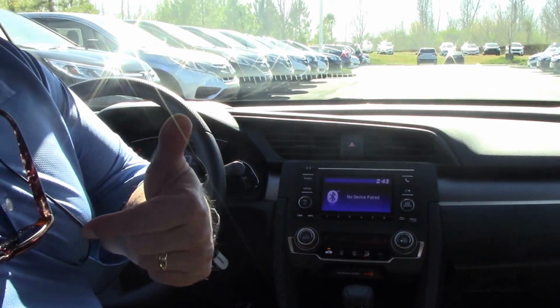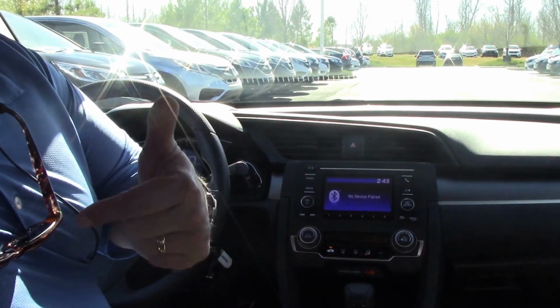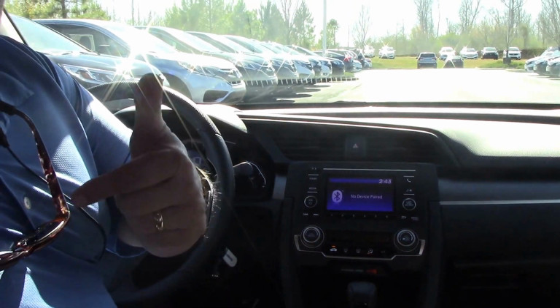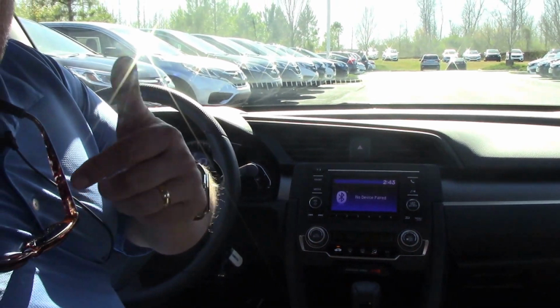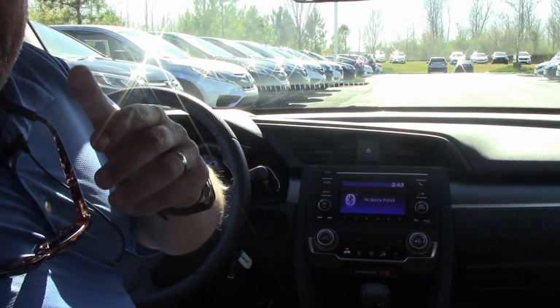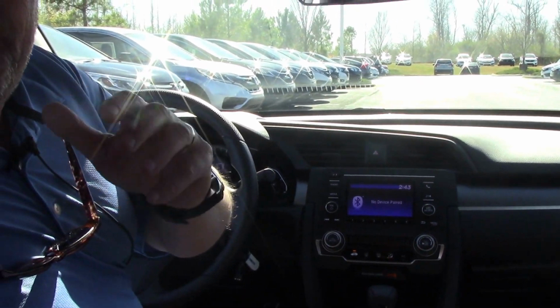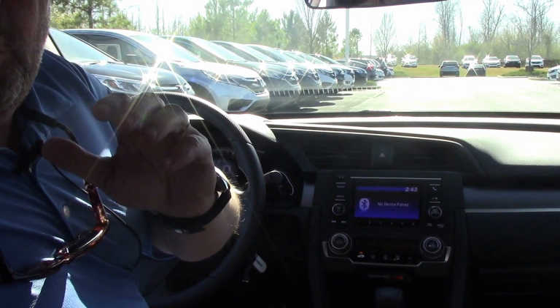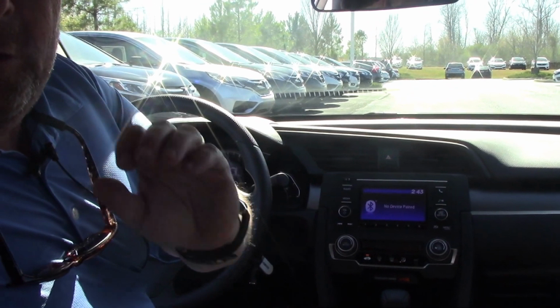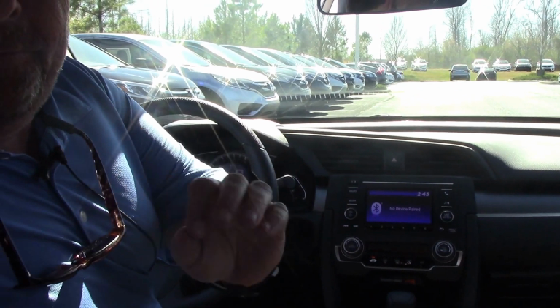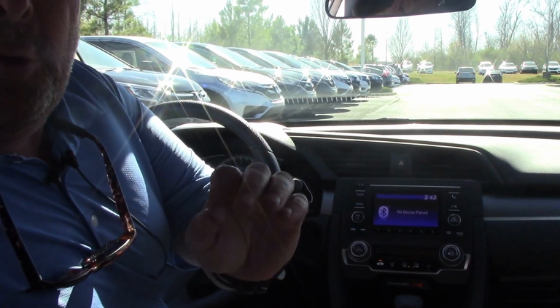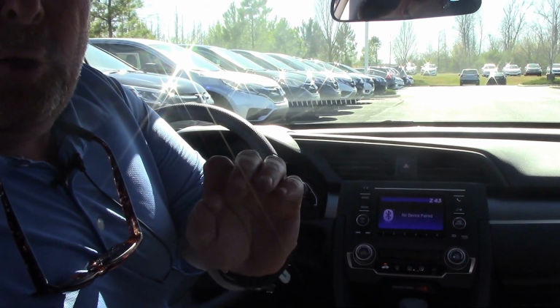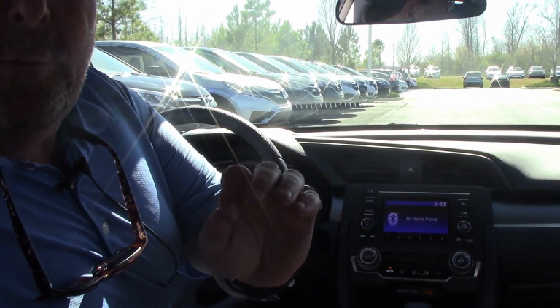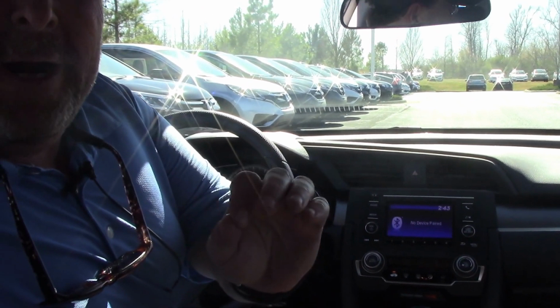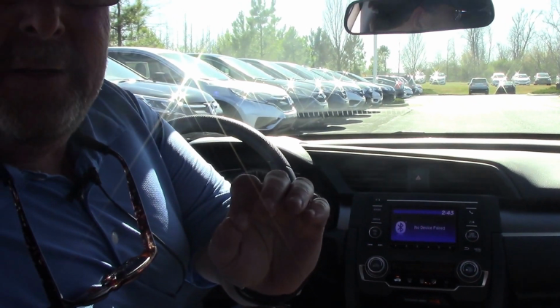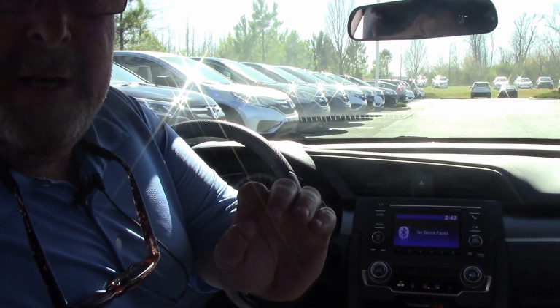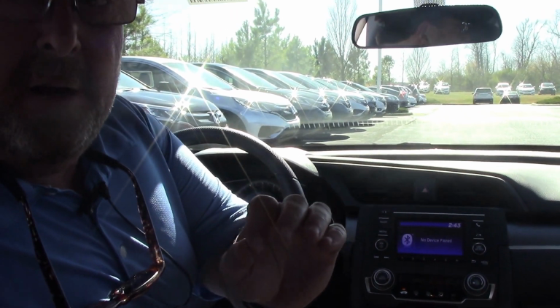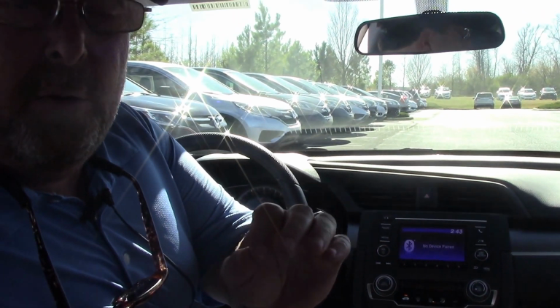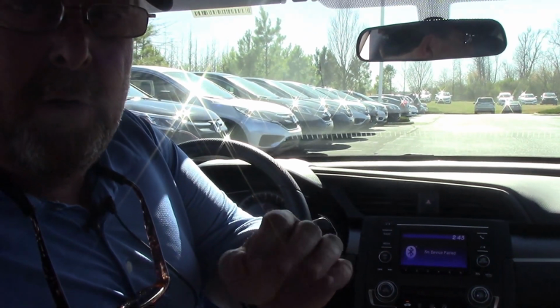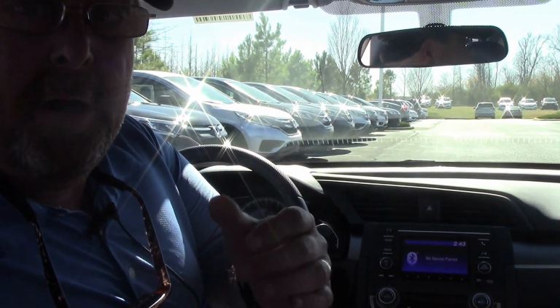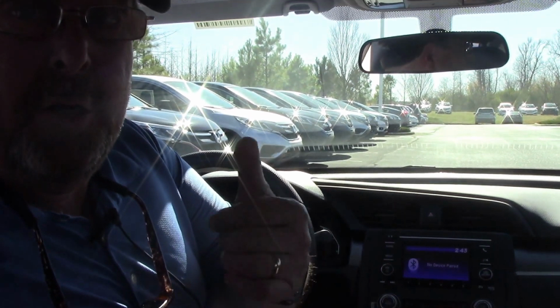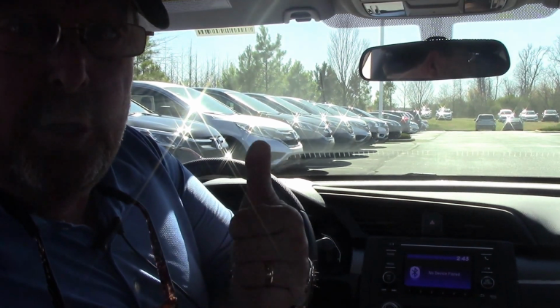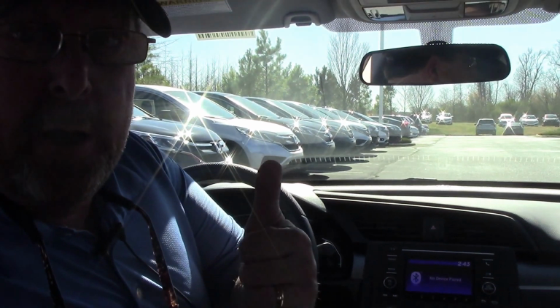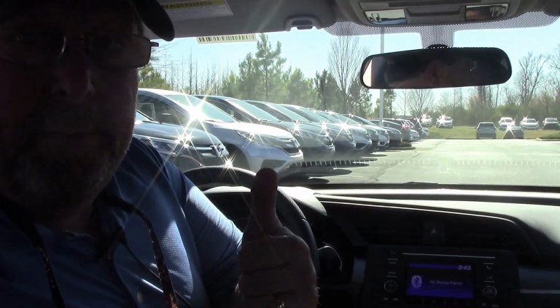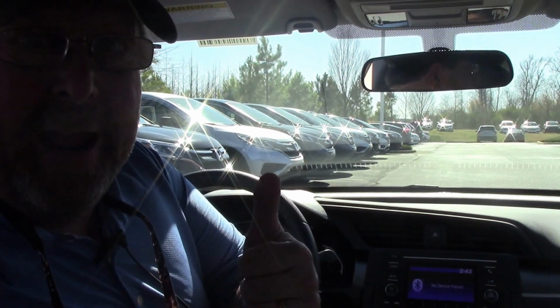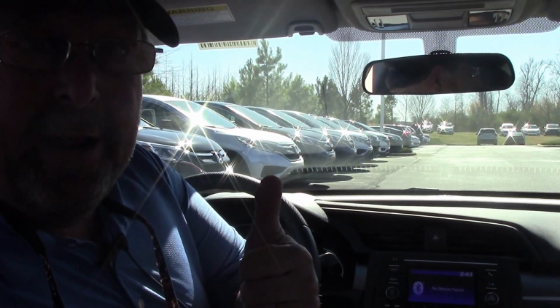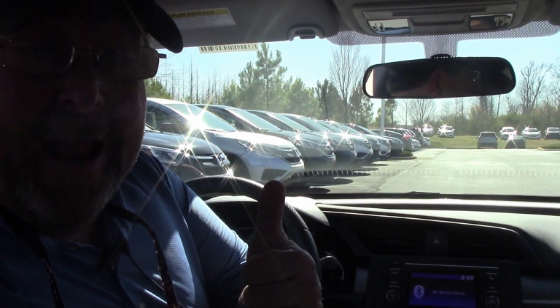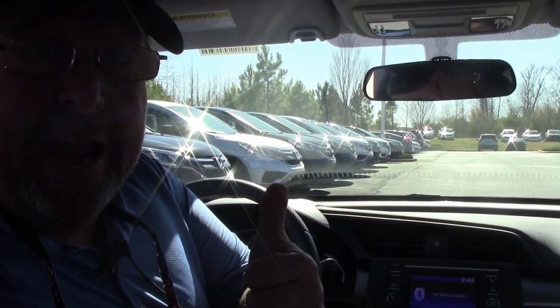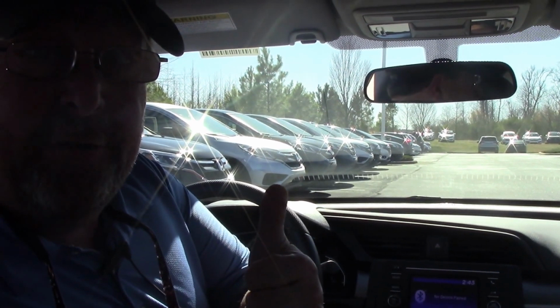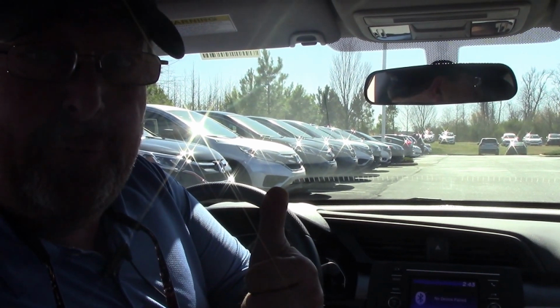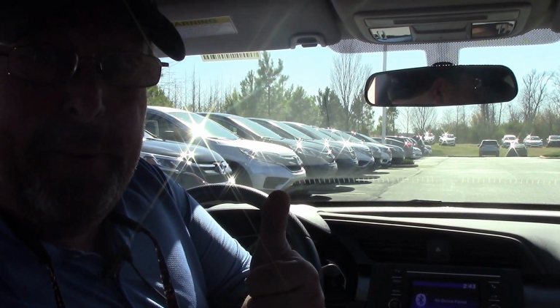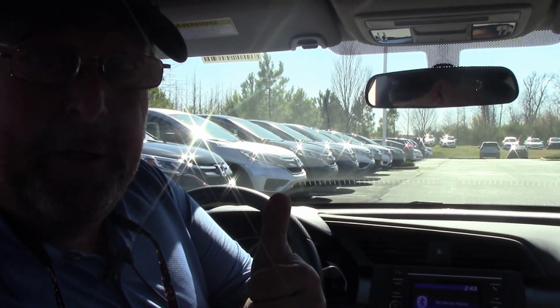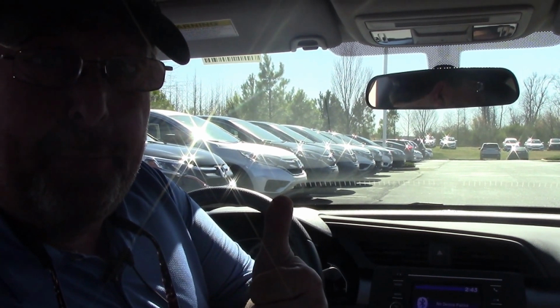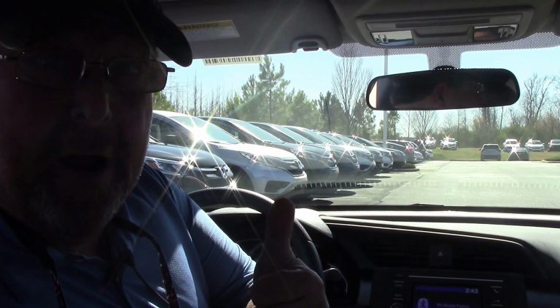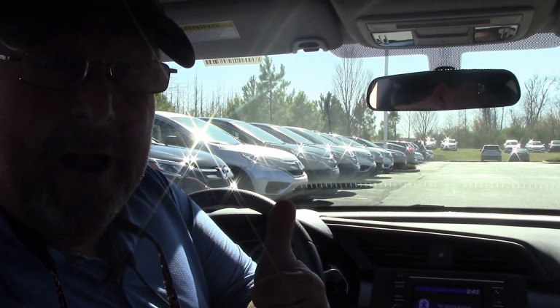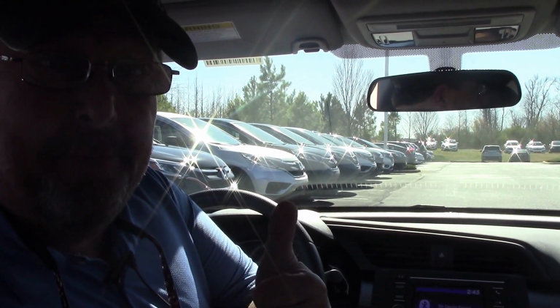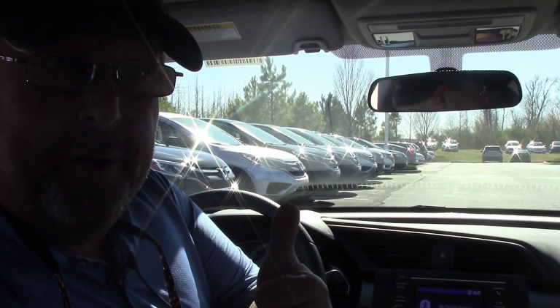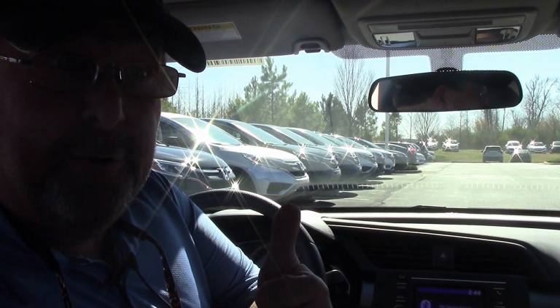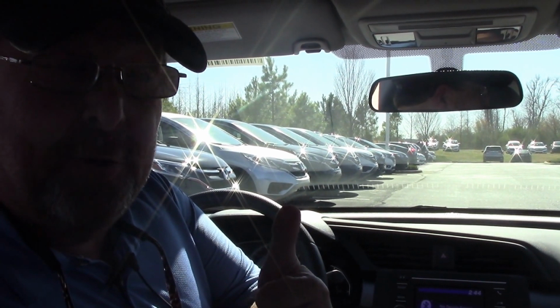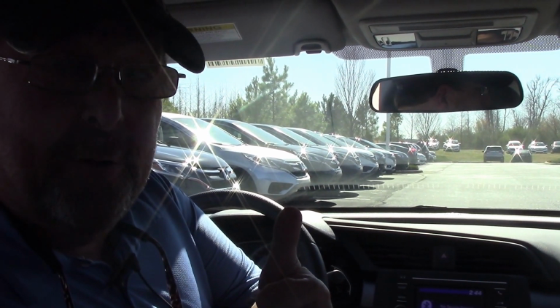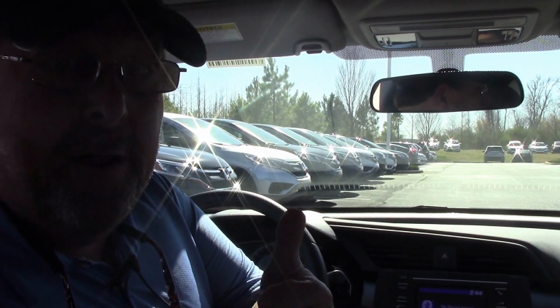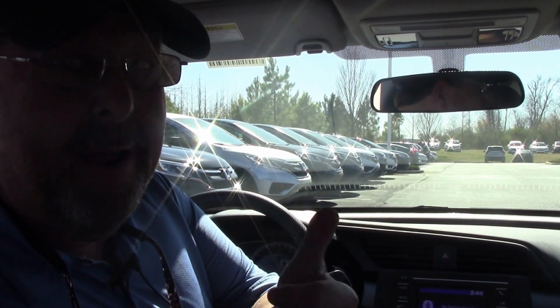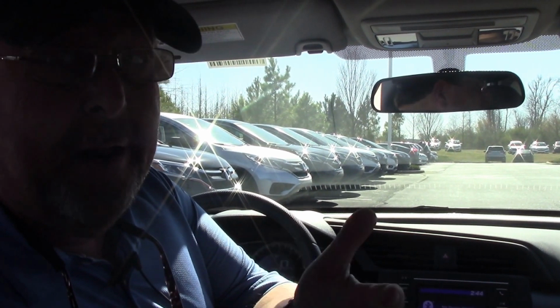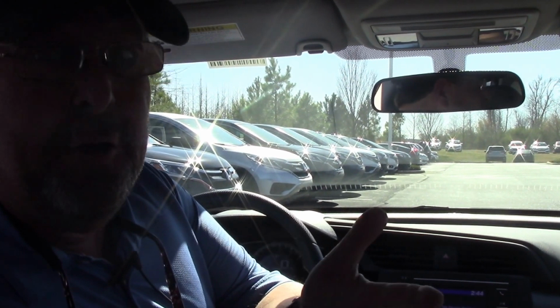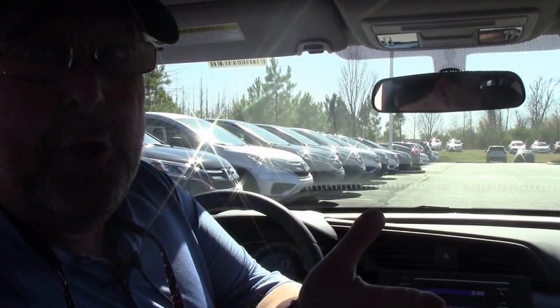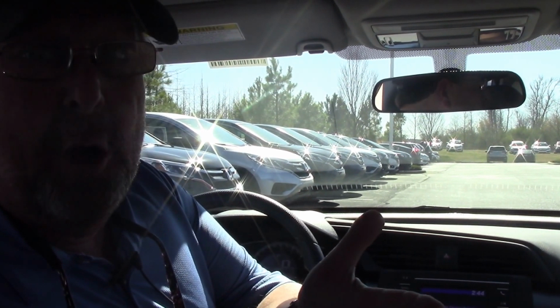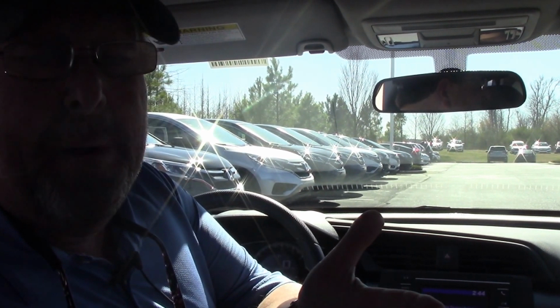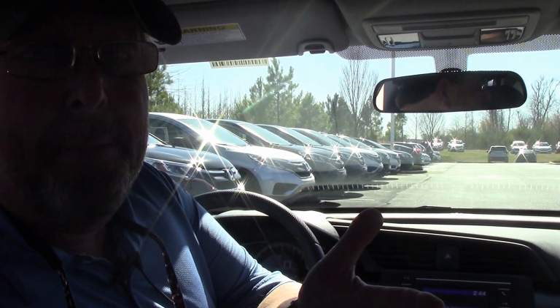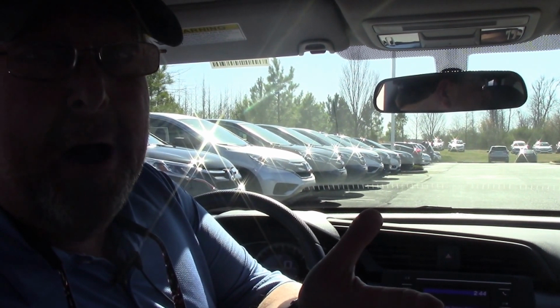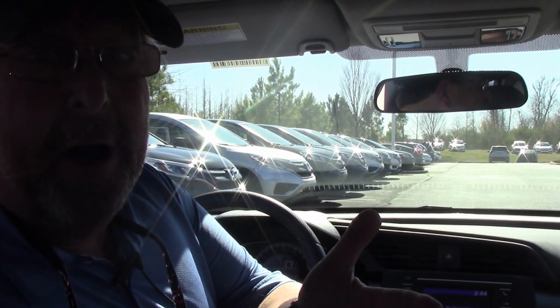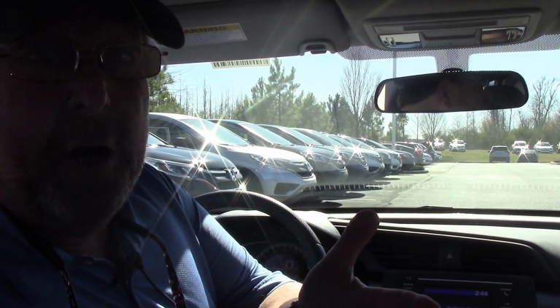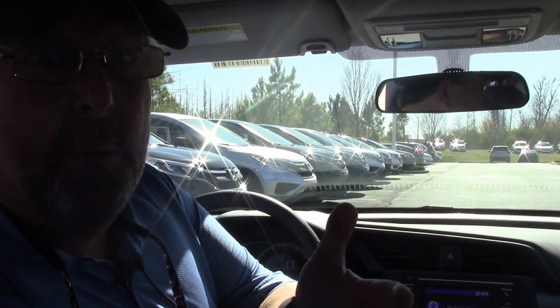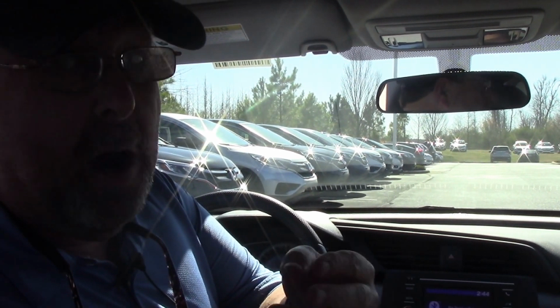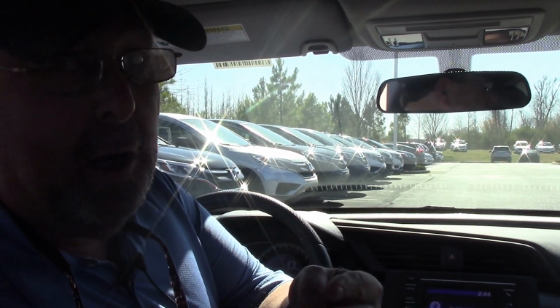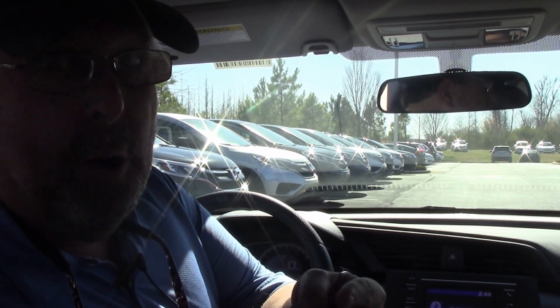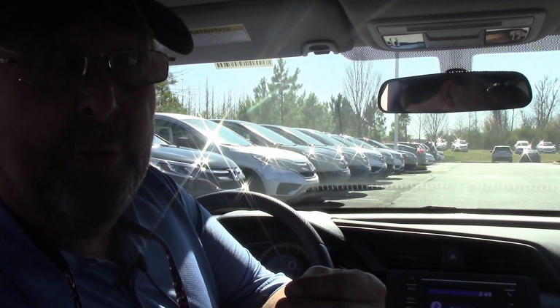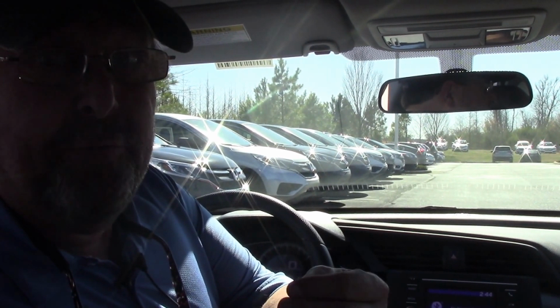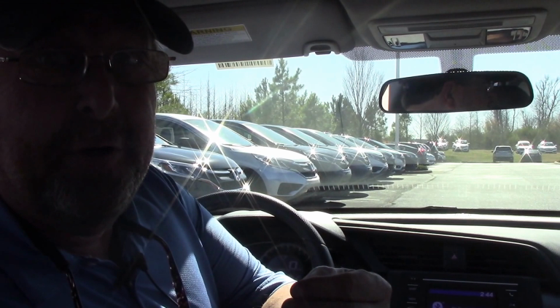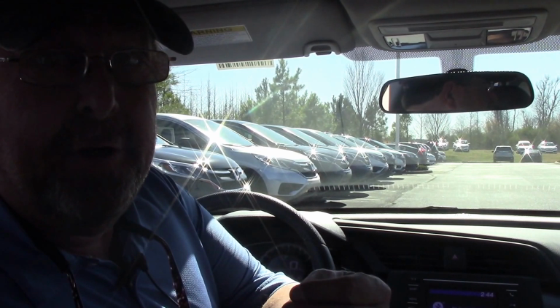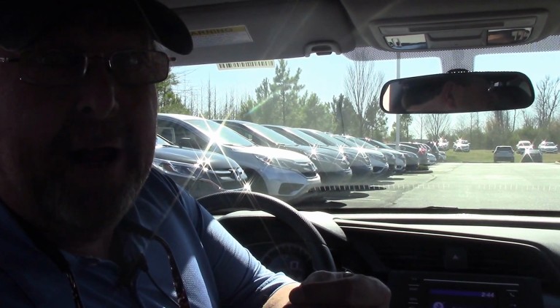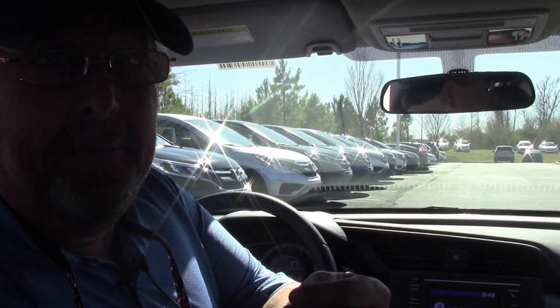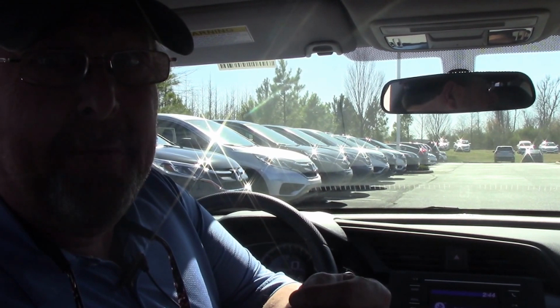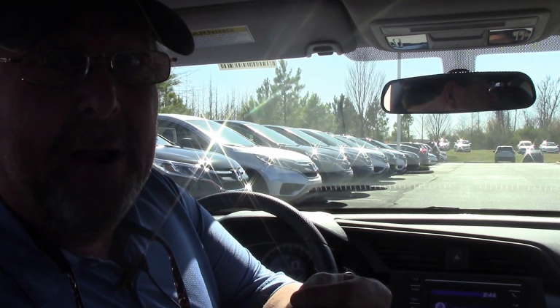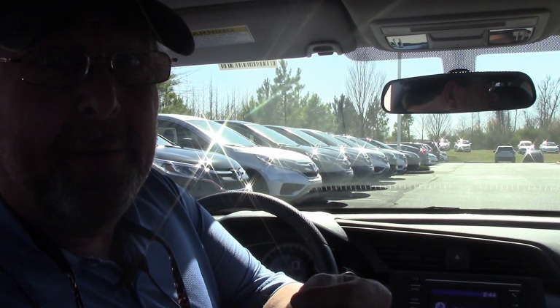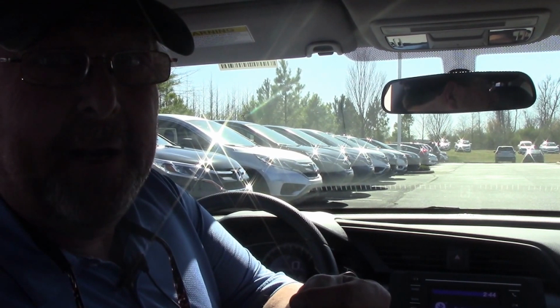So if you're looking for a great deal, come down and ask to speak to Brian Fishel. And you know my motto — I'll always treat you like family.